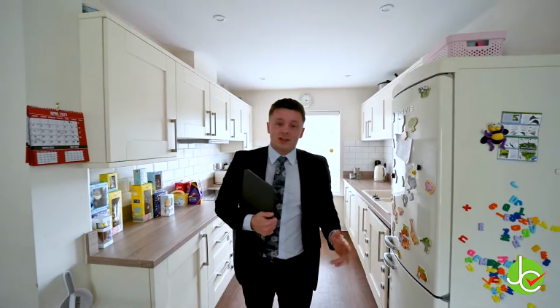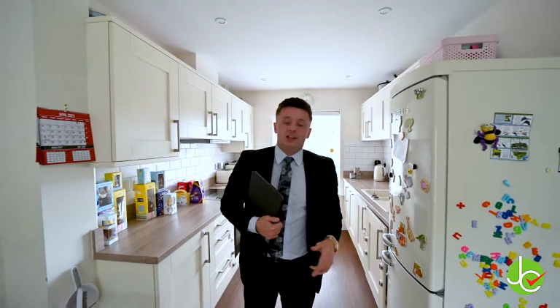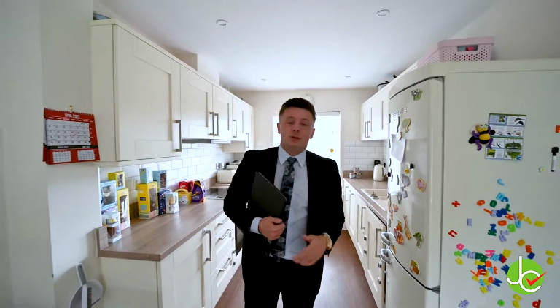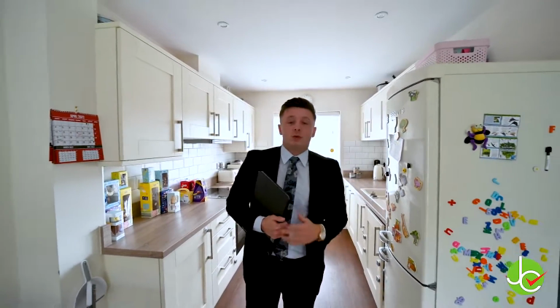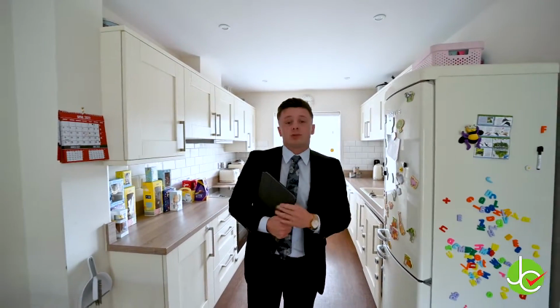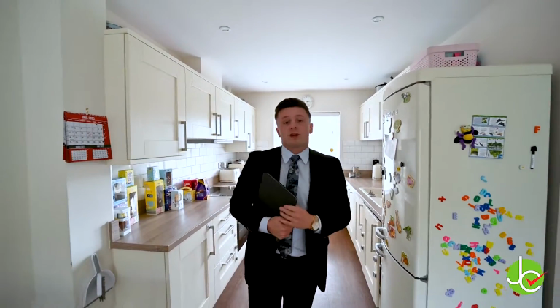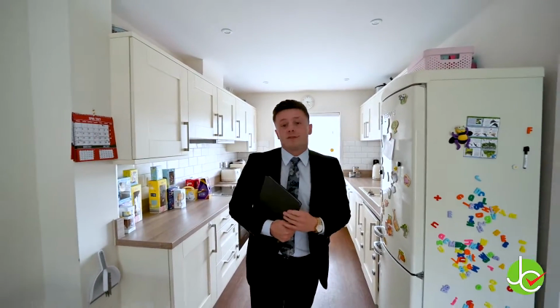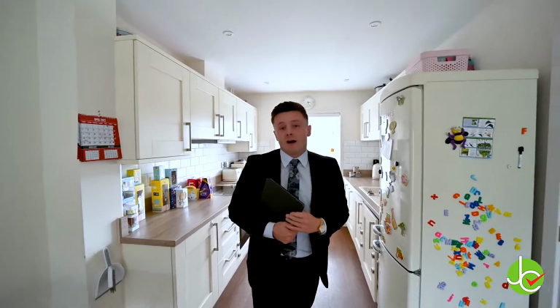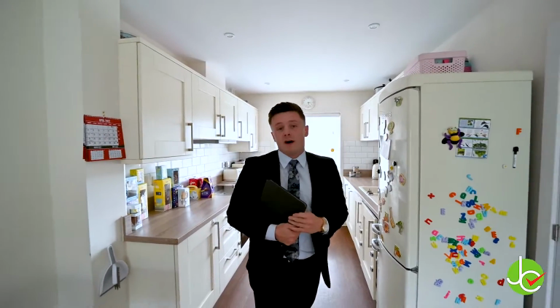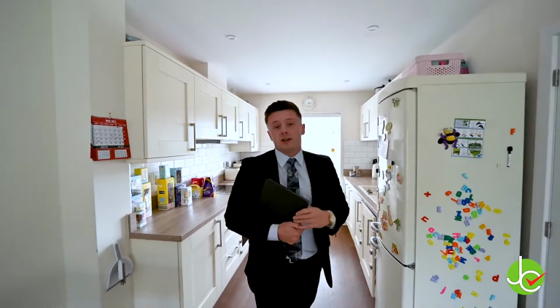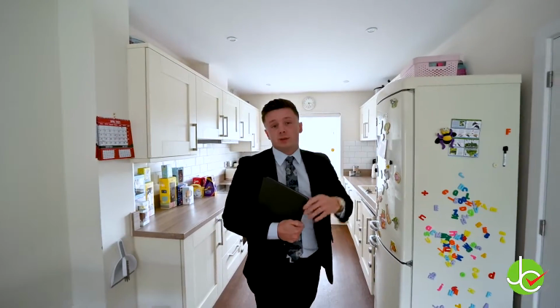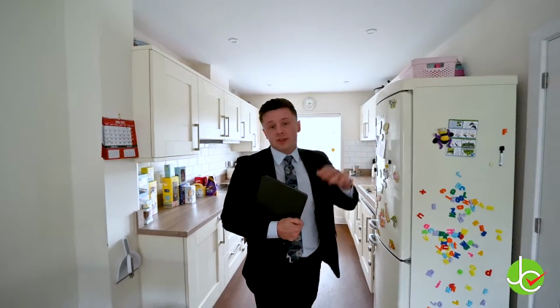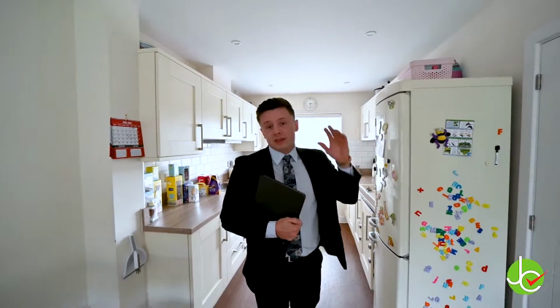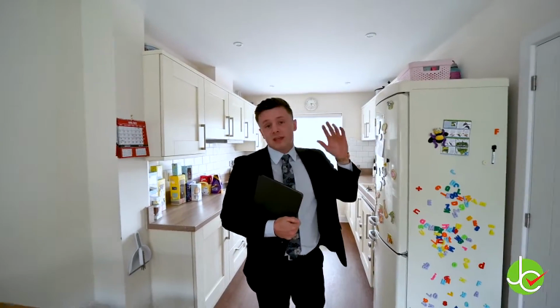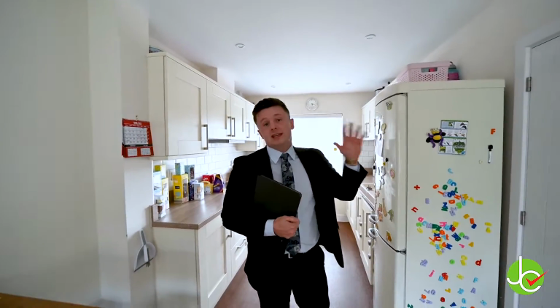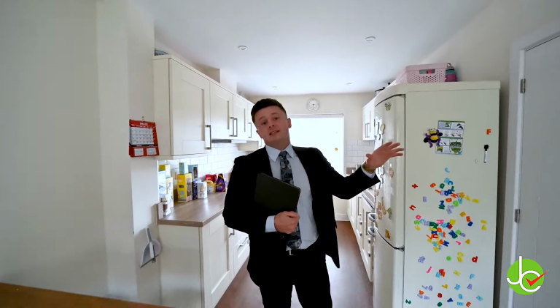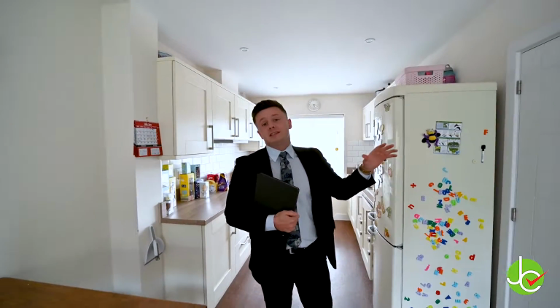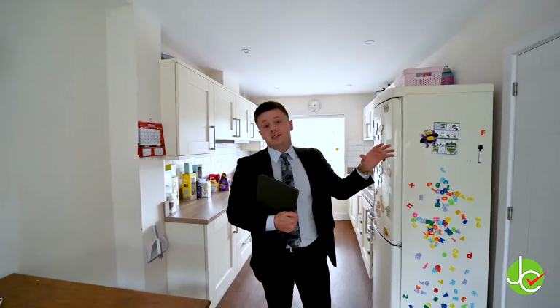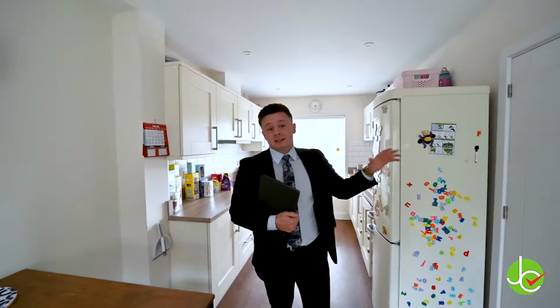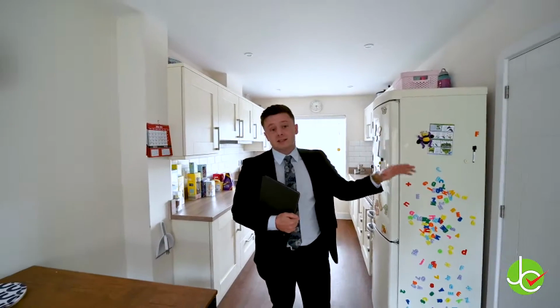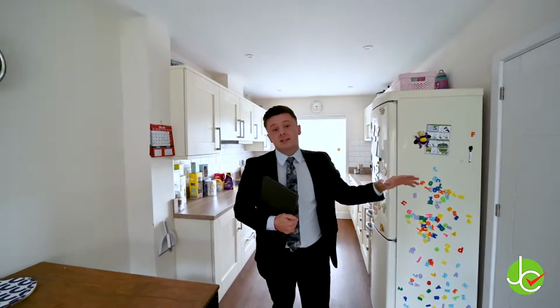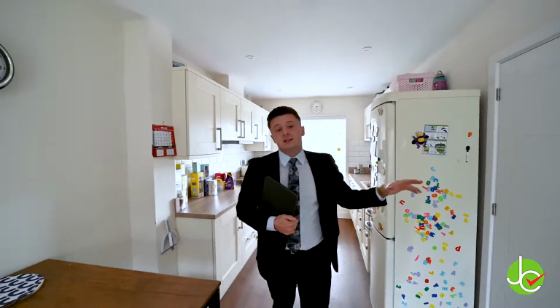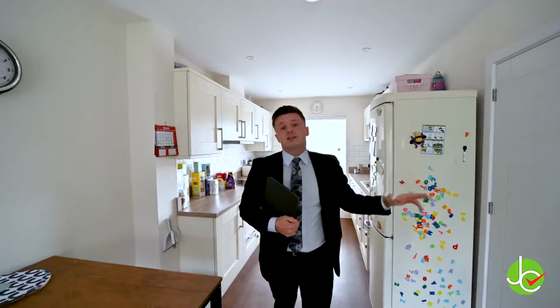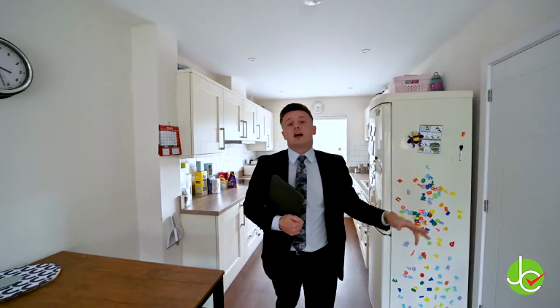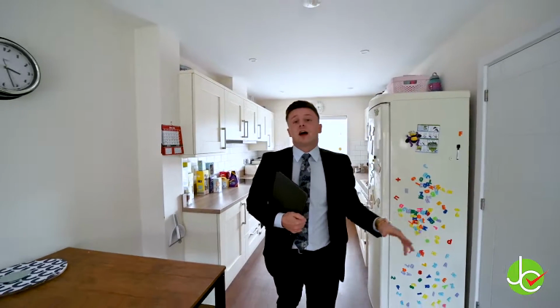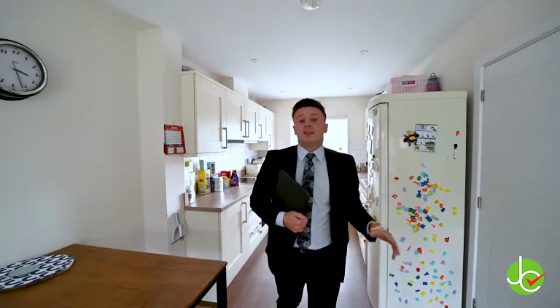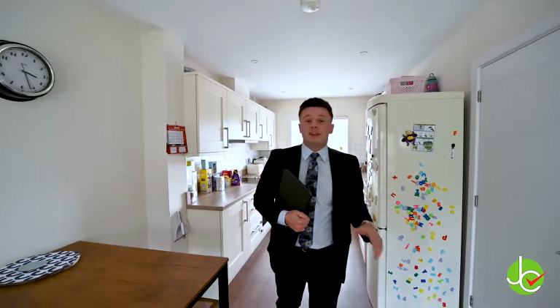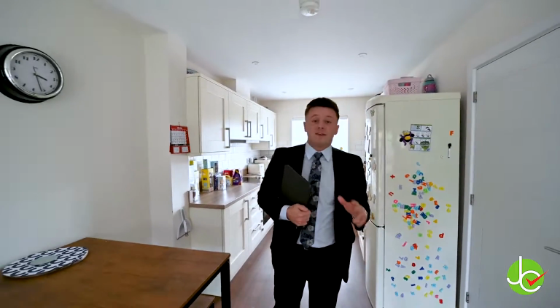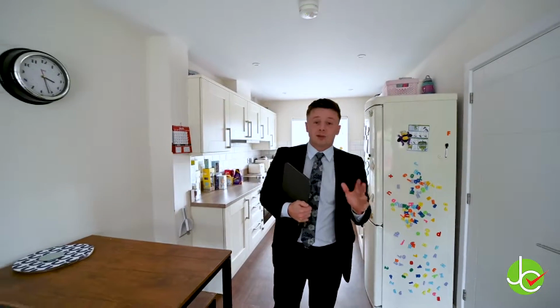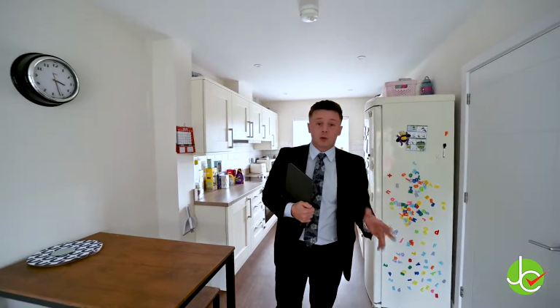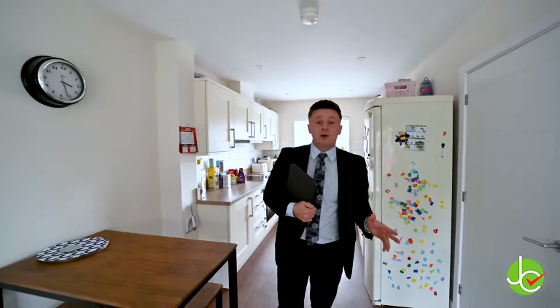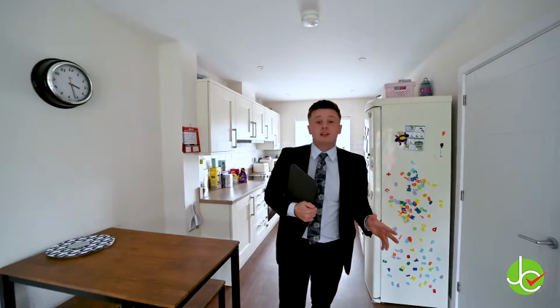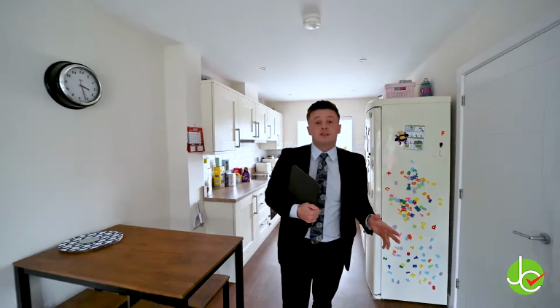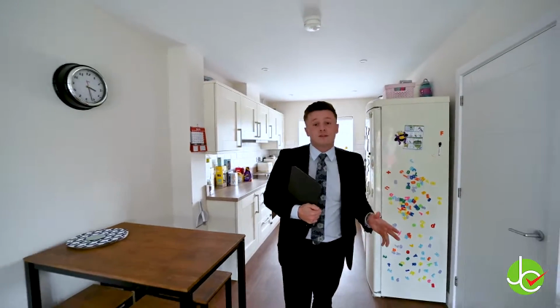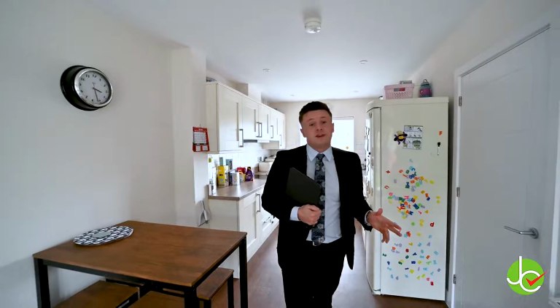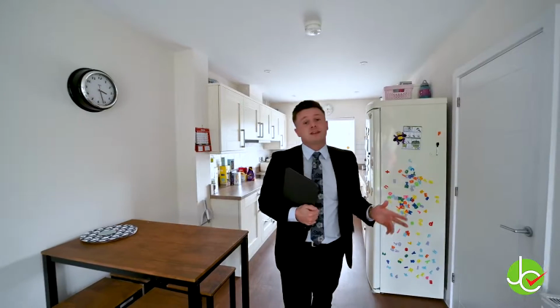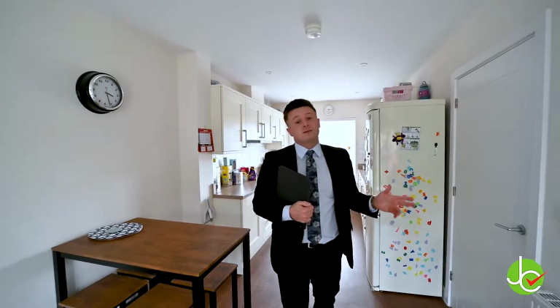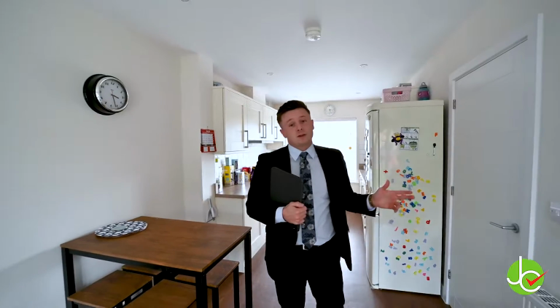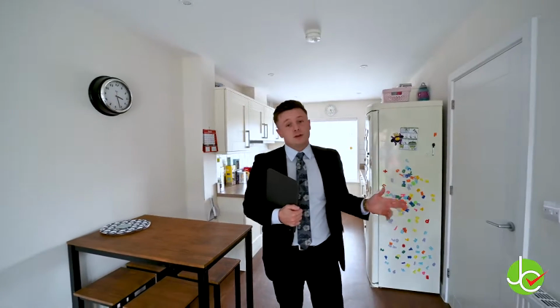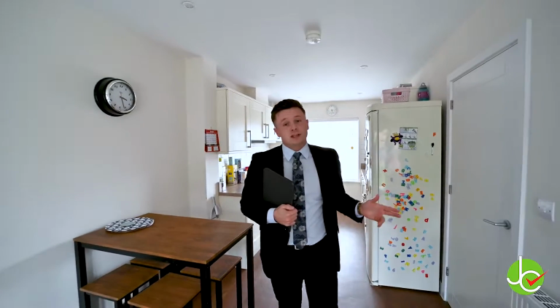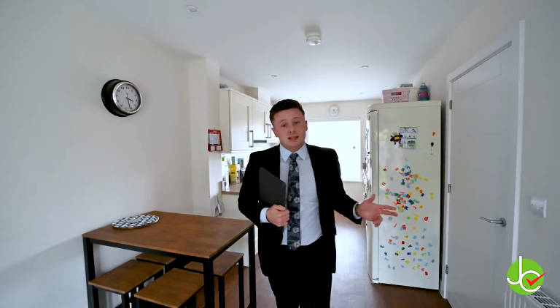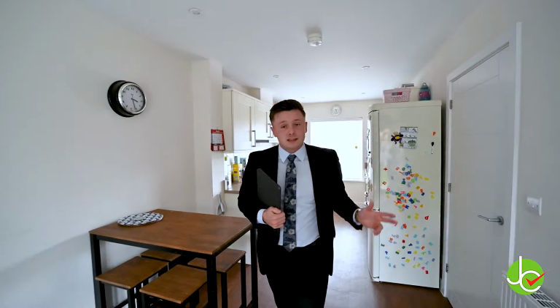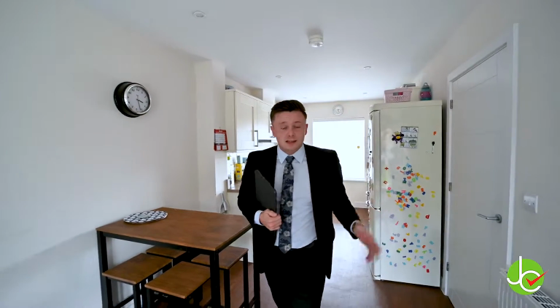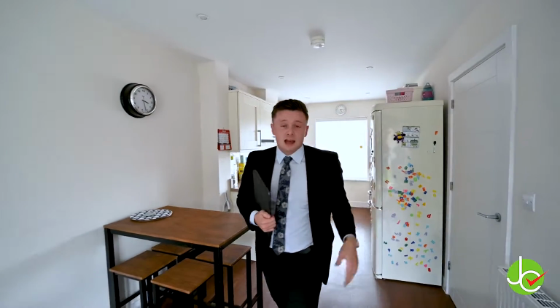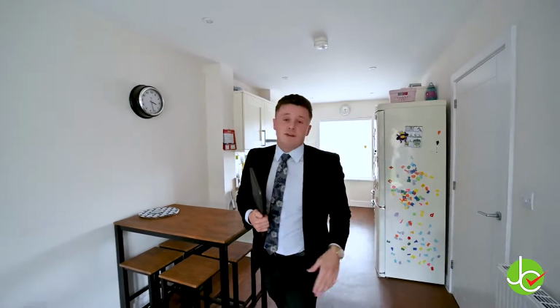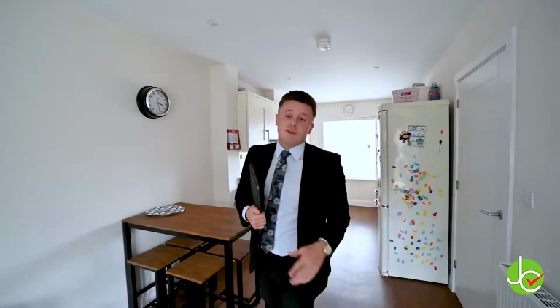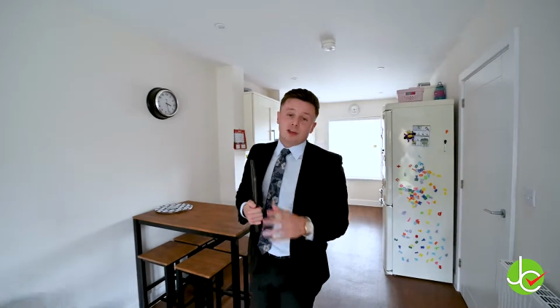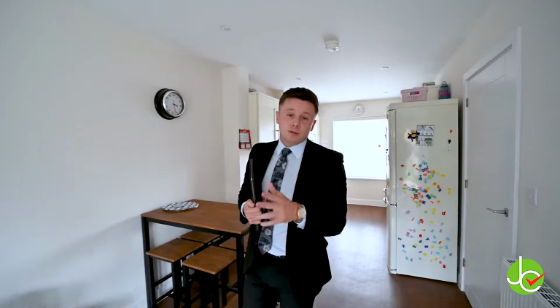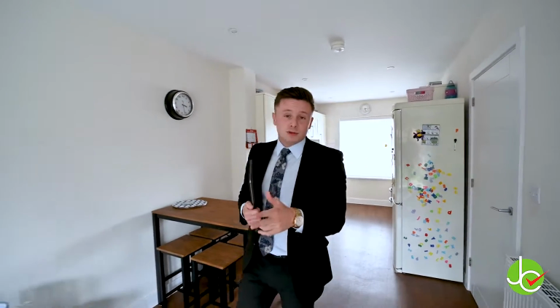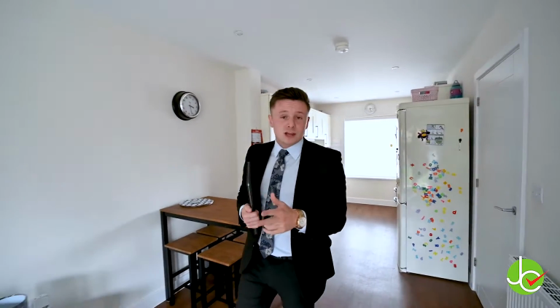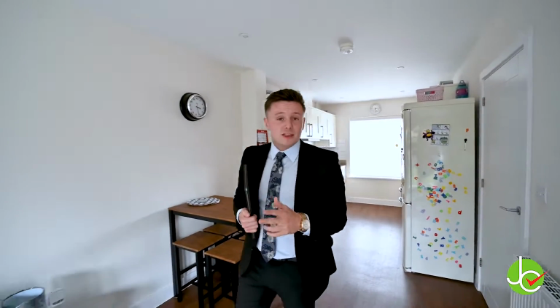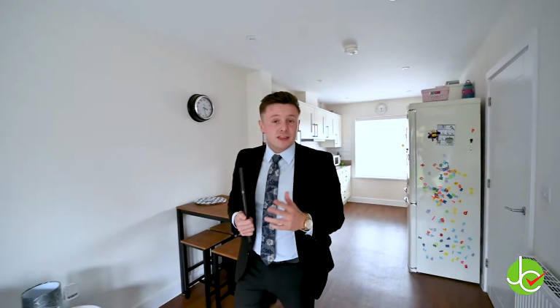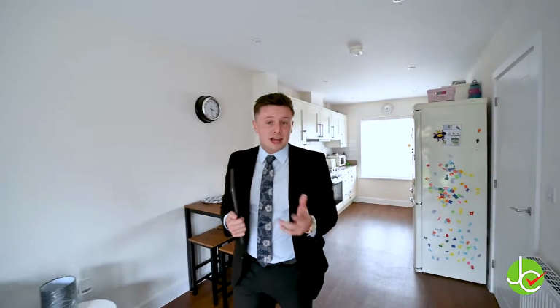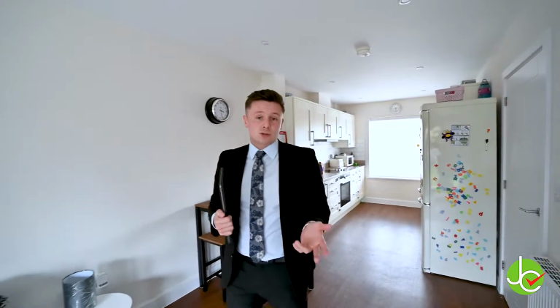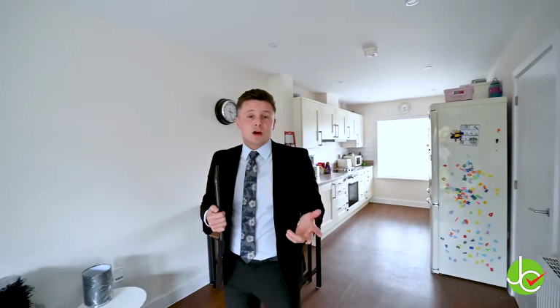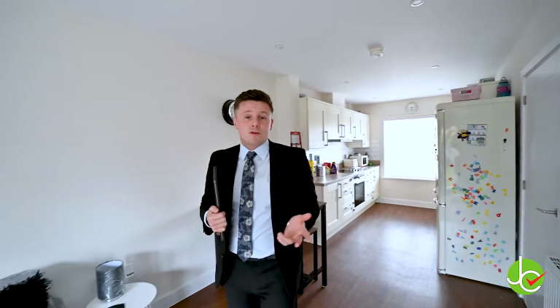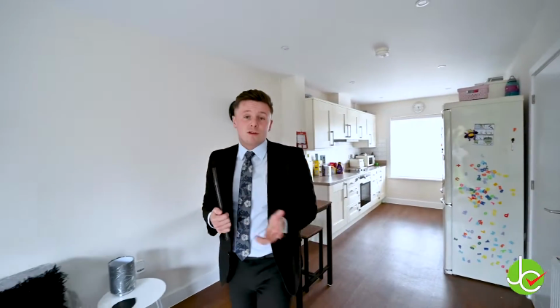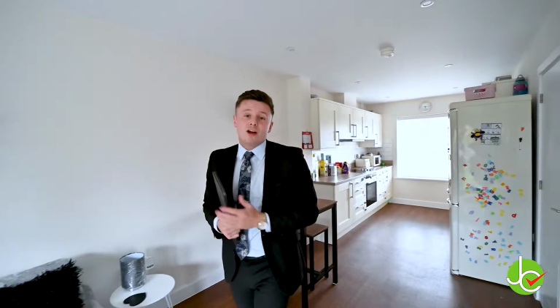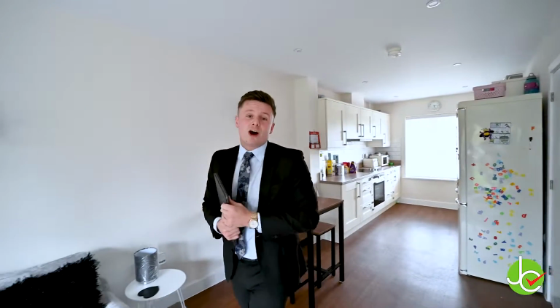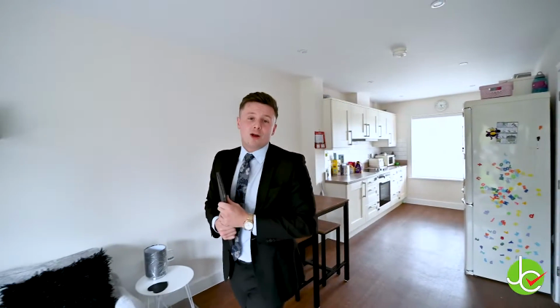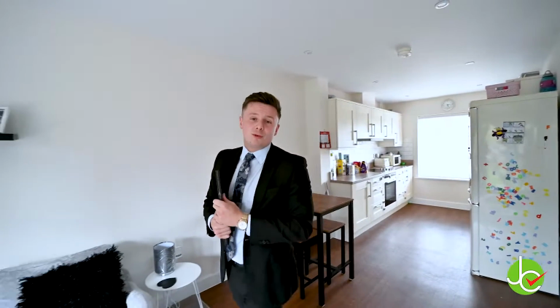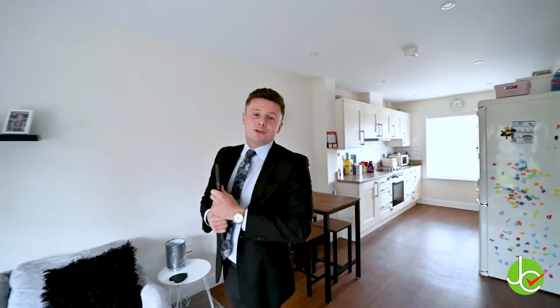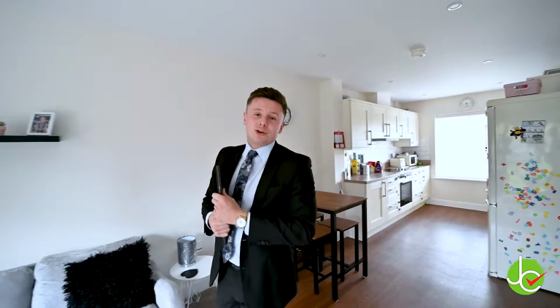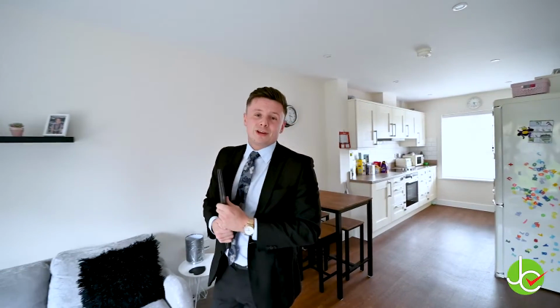You will also find within easy distance the David Lloyds for the fitness enthusiasts, and for the commuter, the A12. I hope you enjoy.